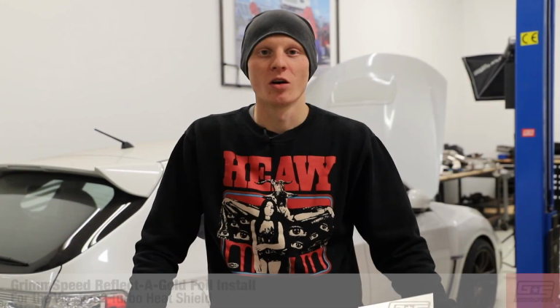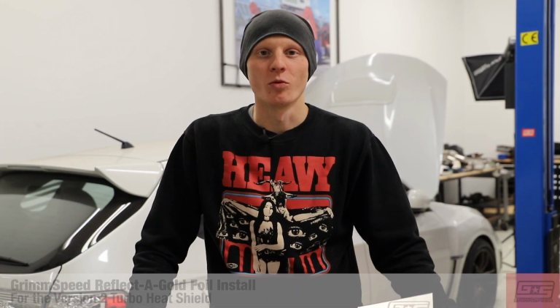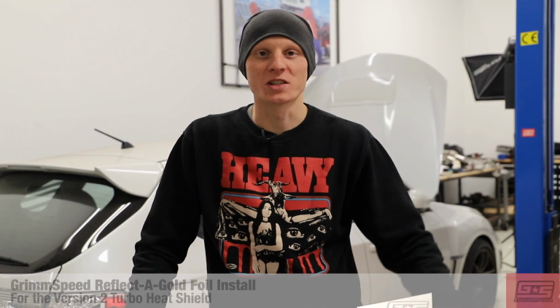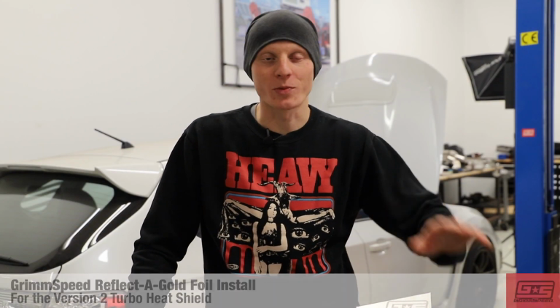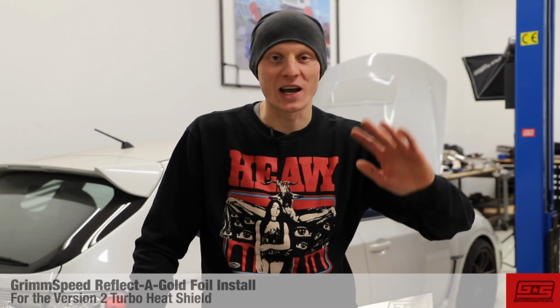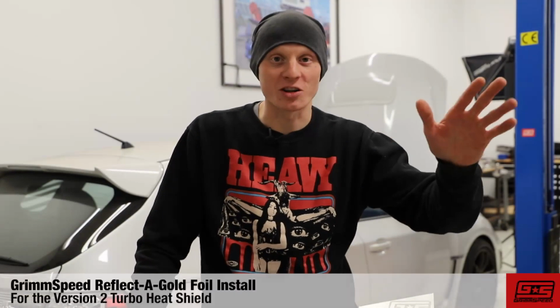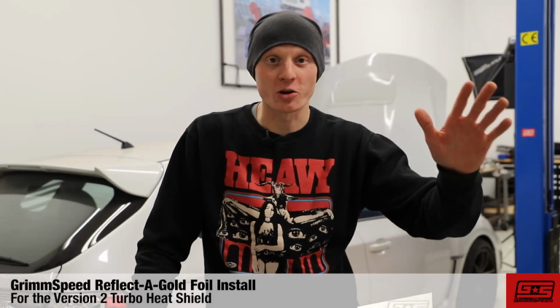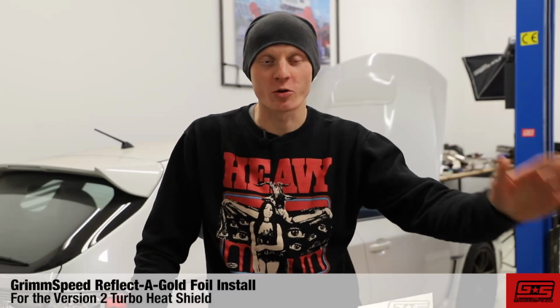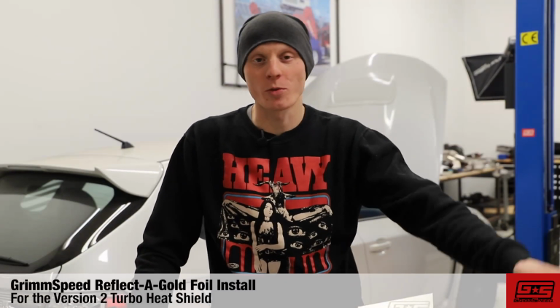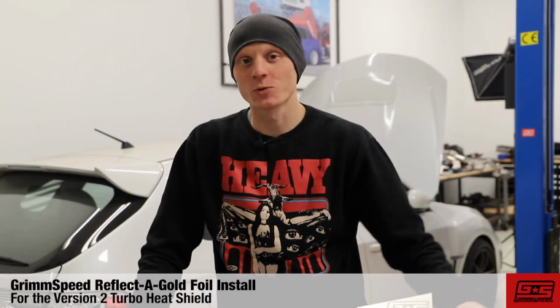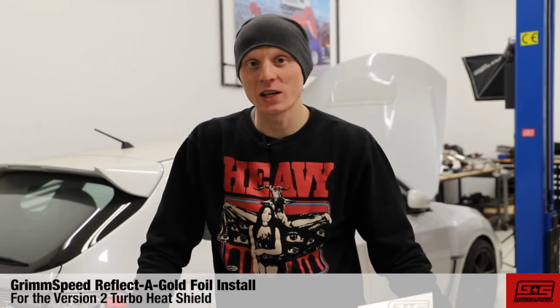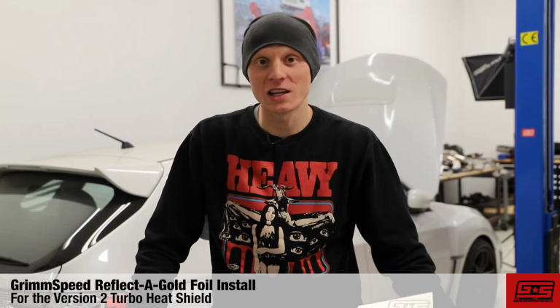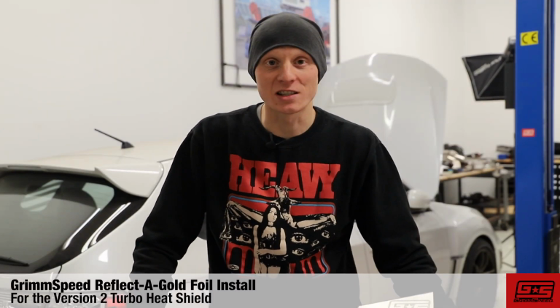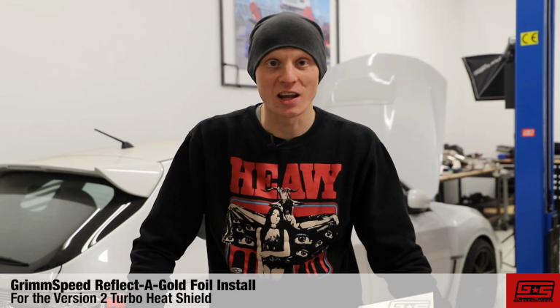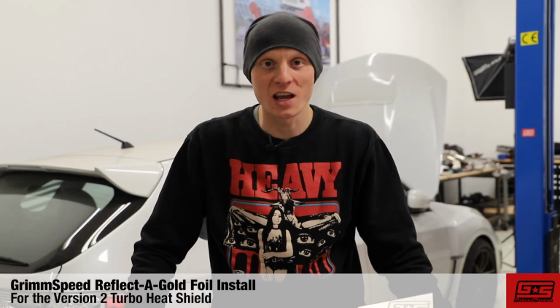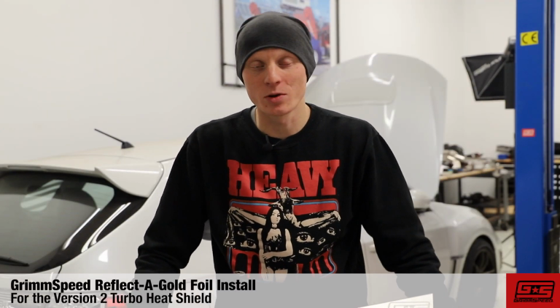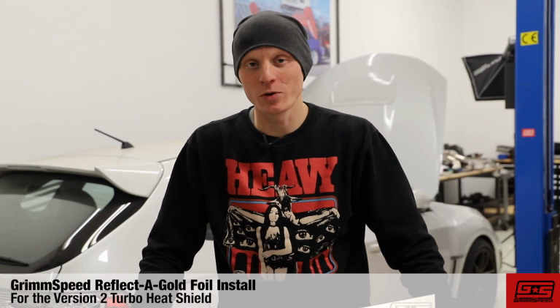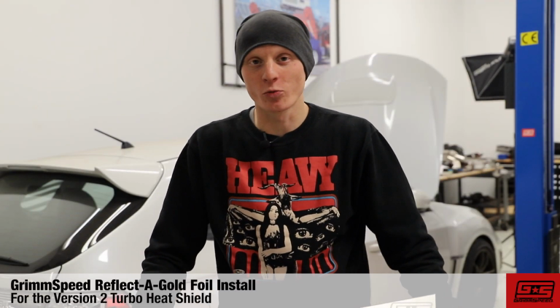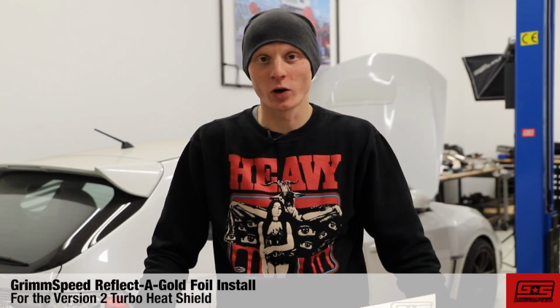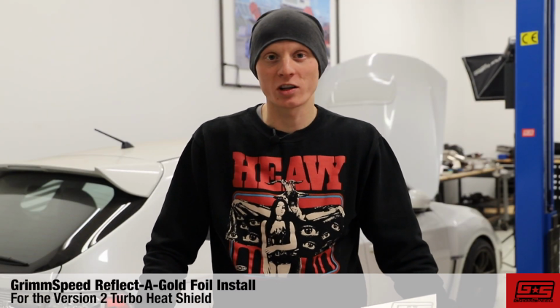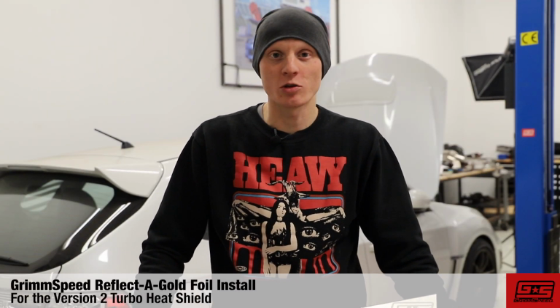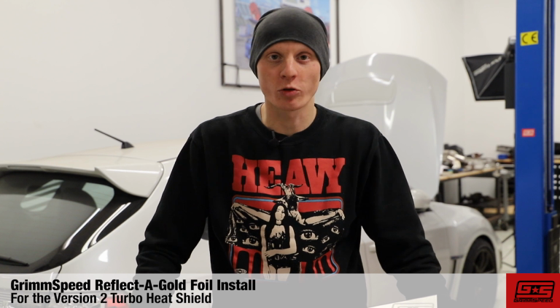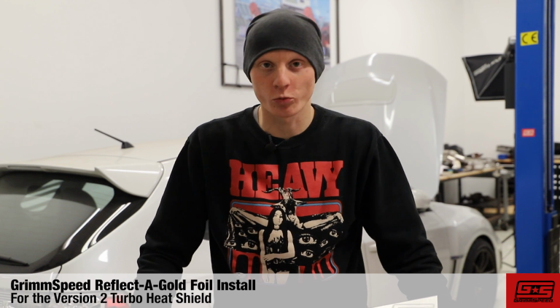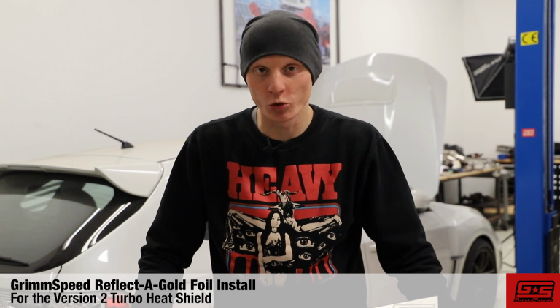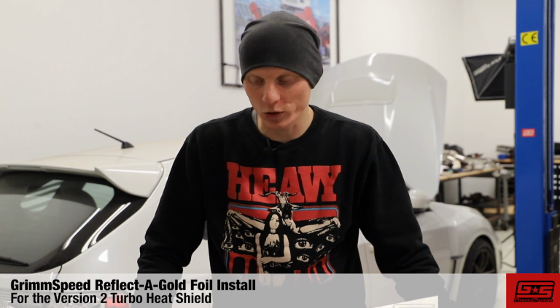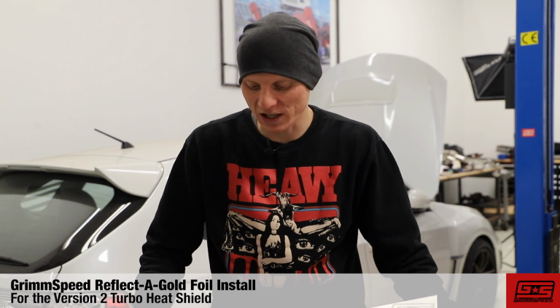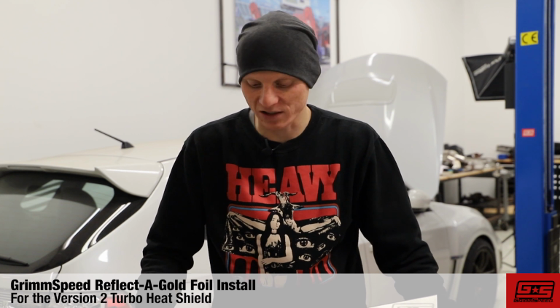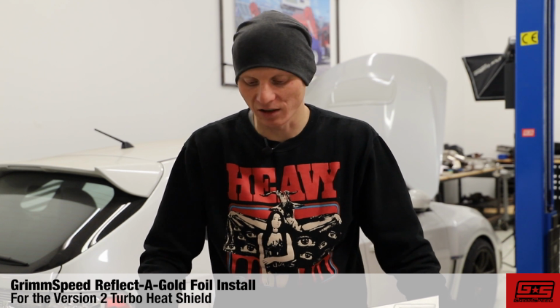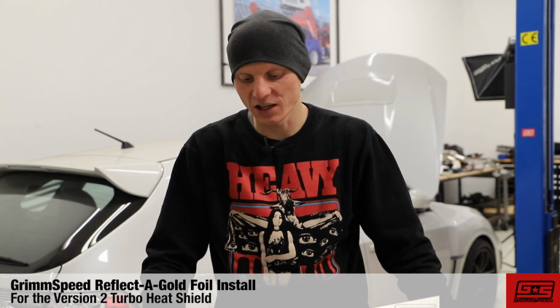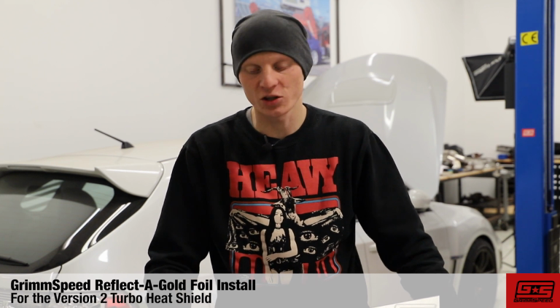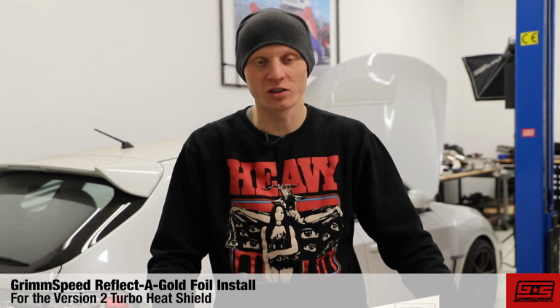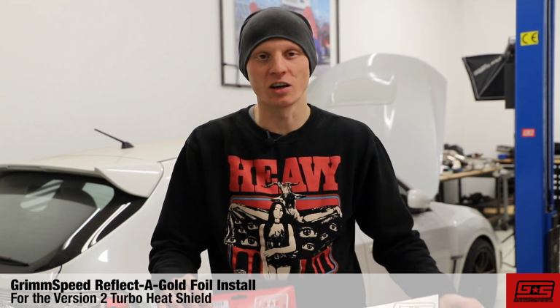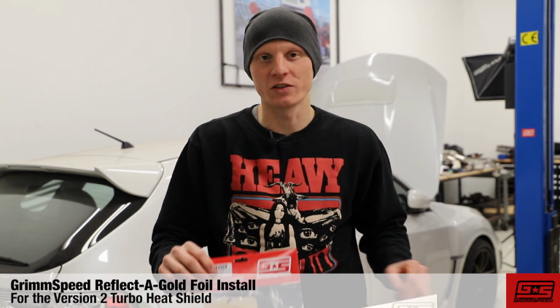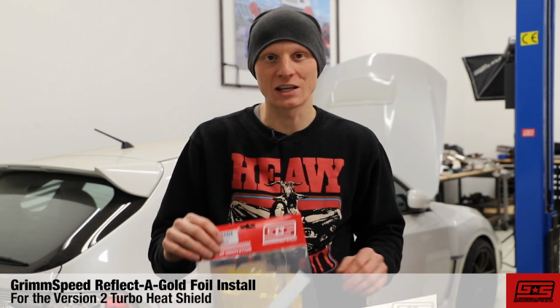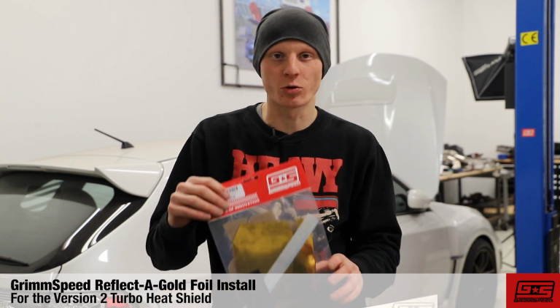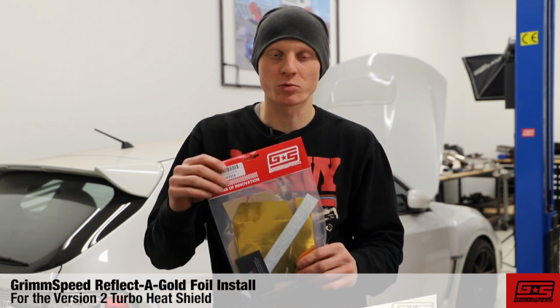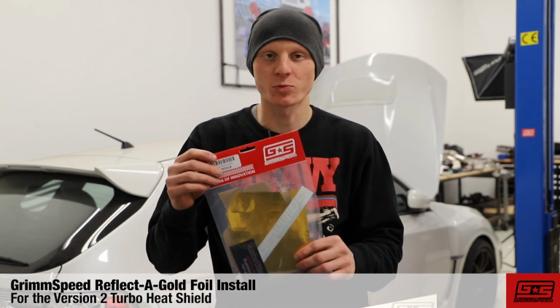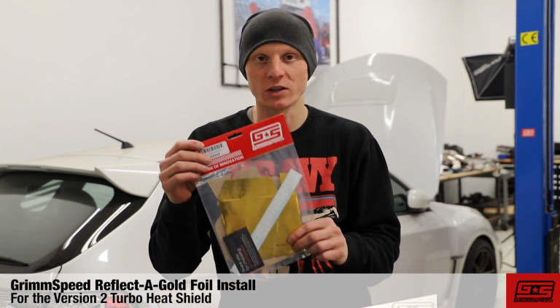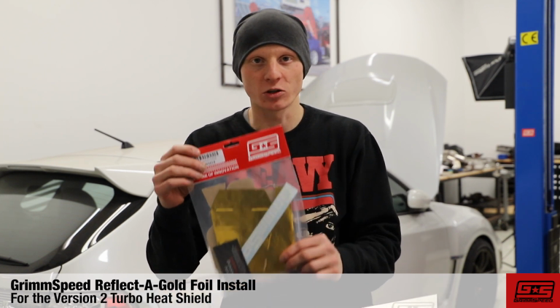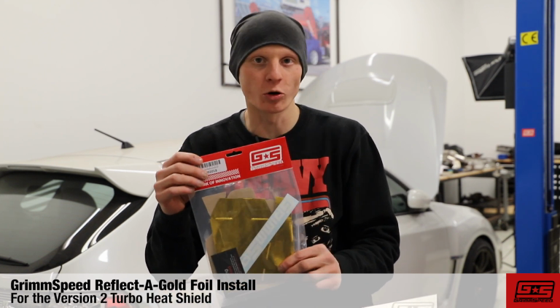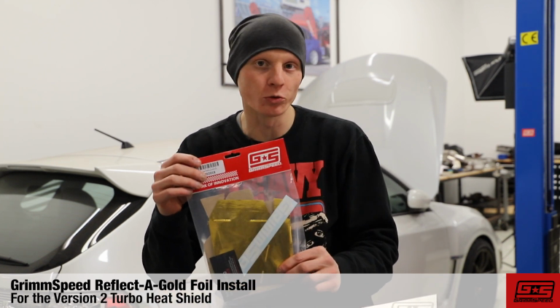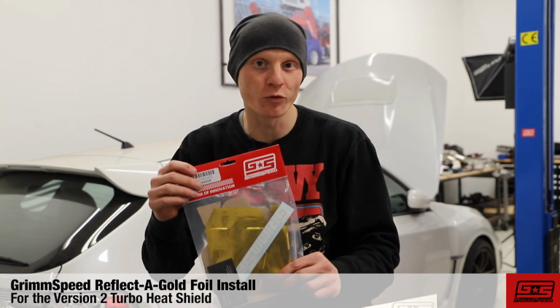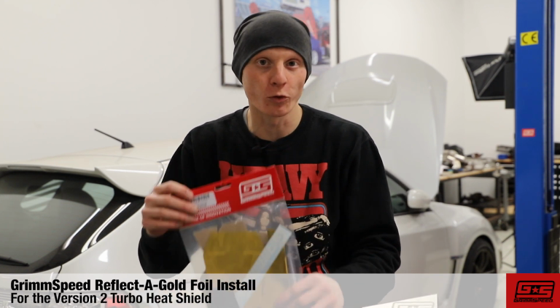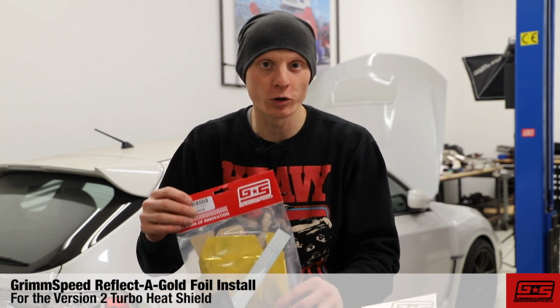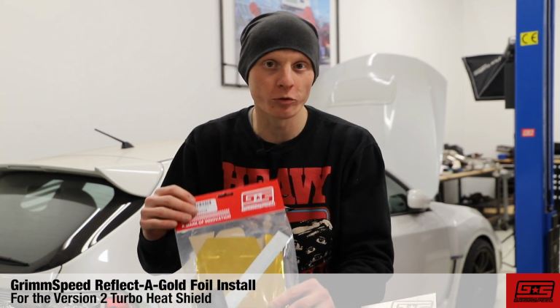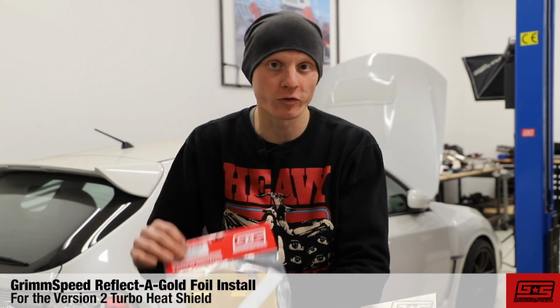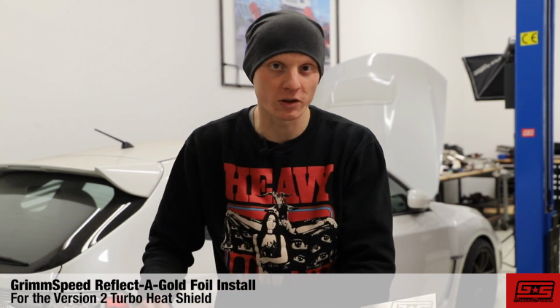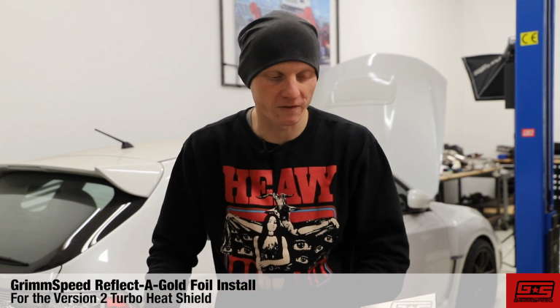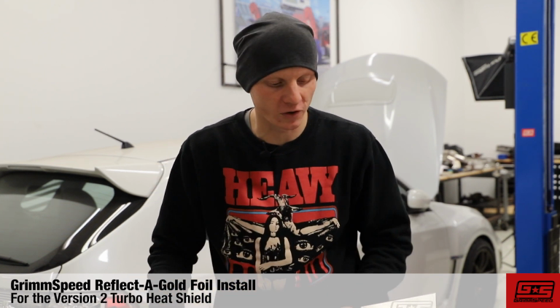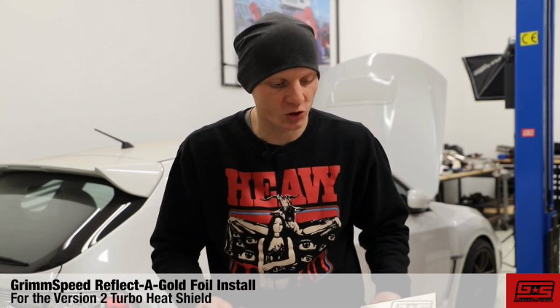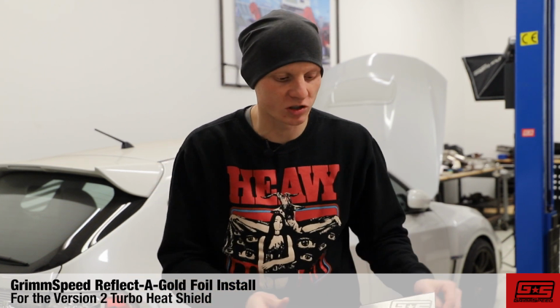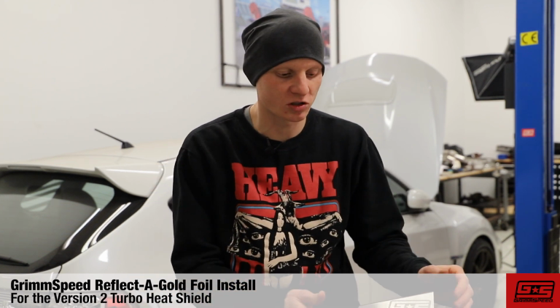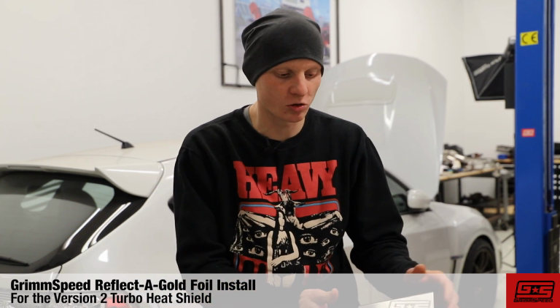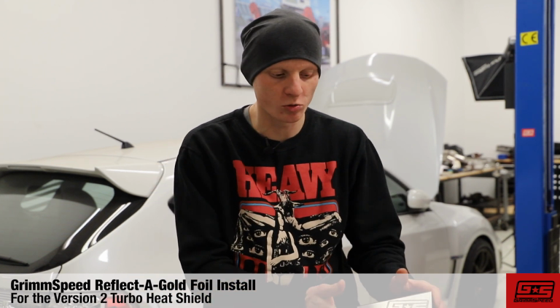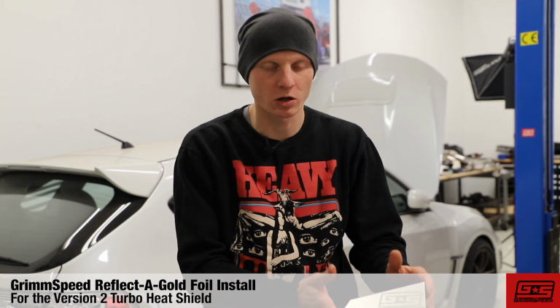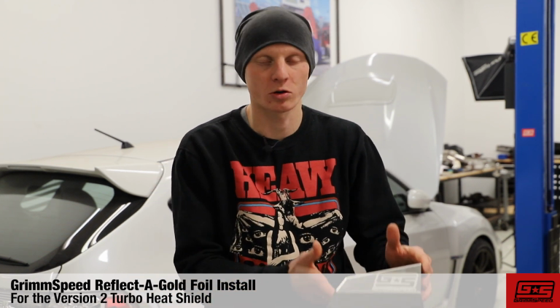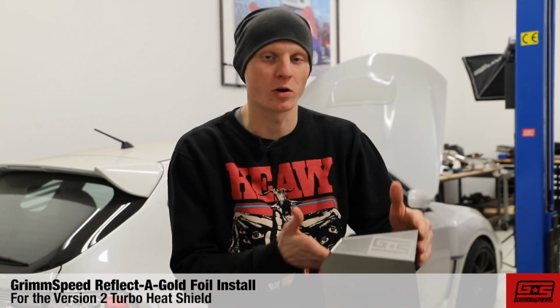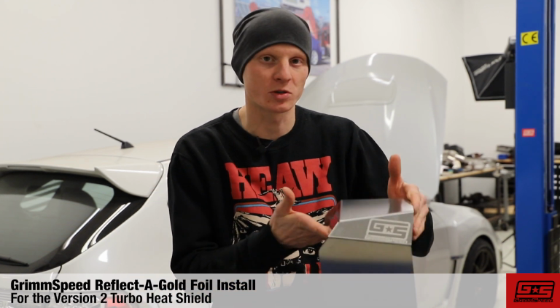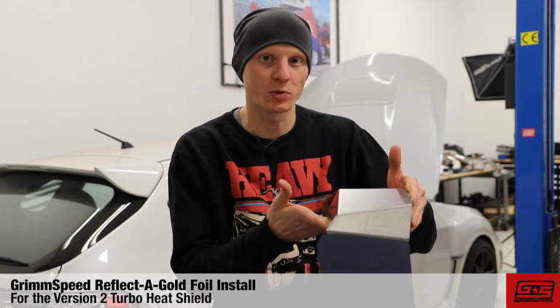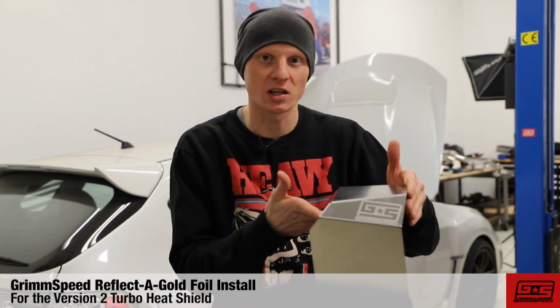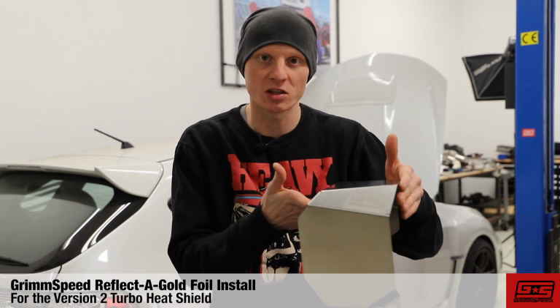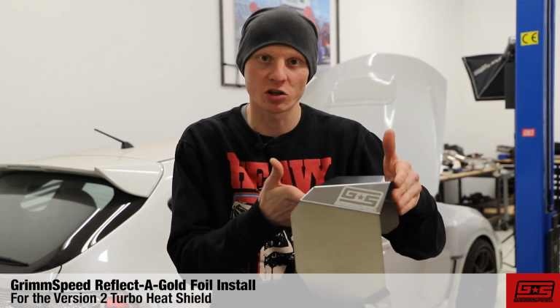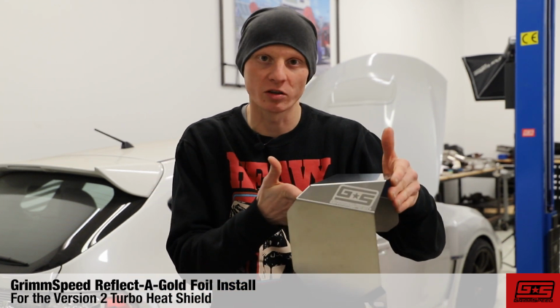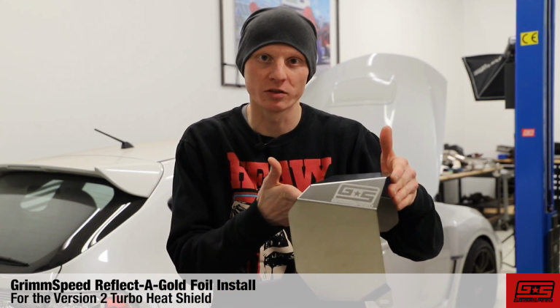What's up guys, Art of GrimSpeed, and today I'm going to be running you through the installation of the GrimSpeed Gold Foil for the version 2 GrimSpeed heat shield.